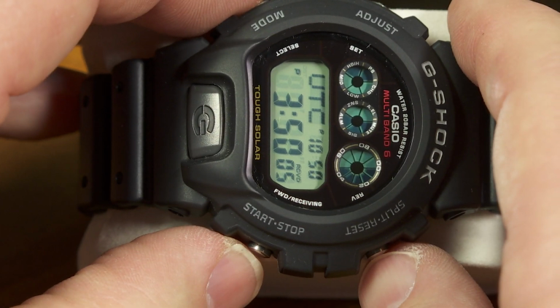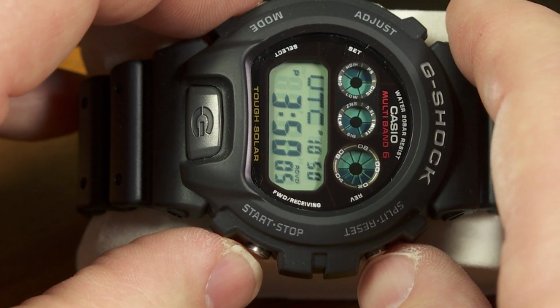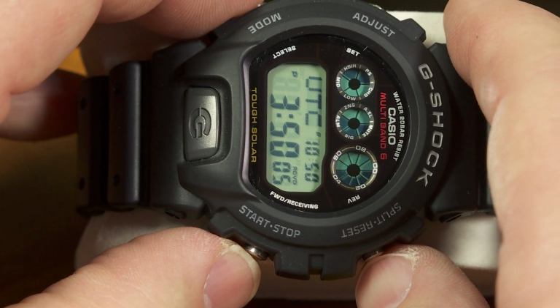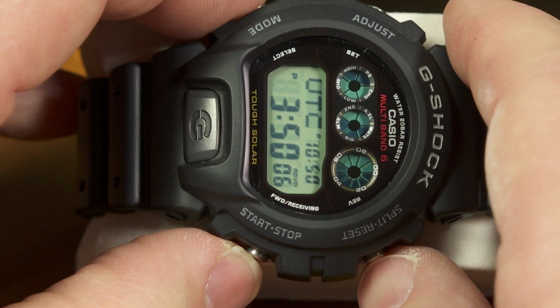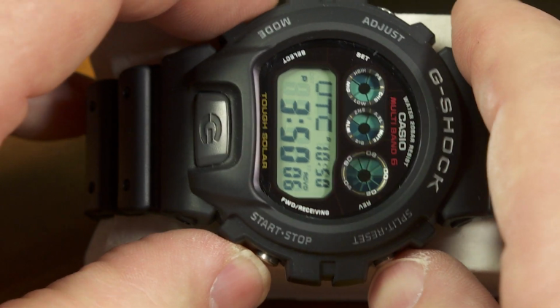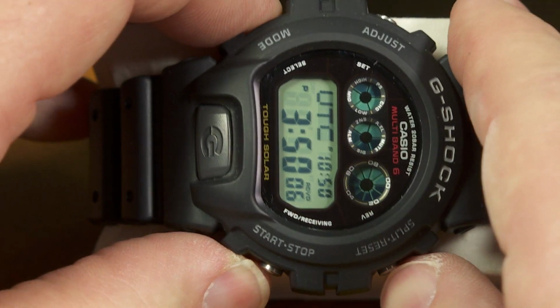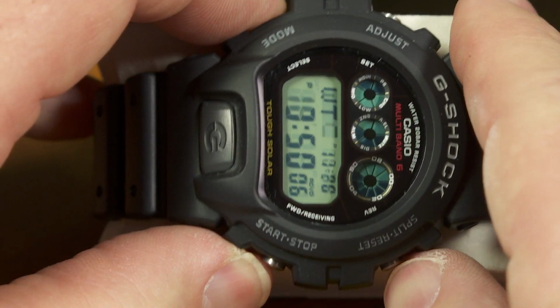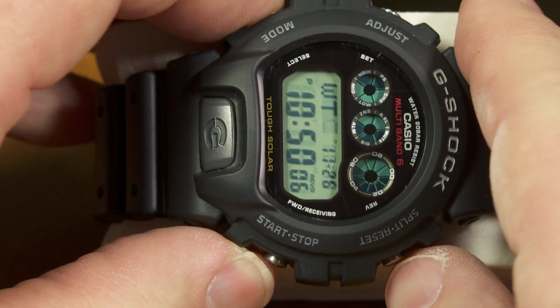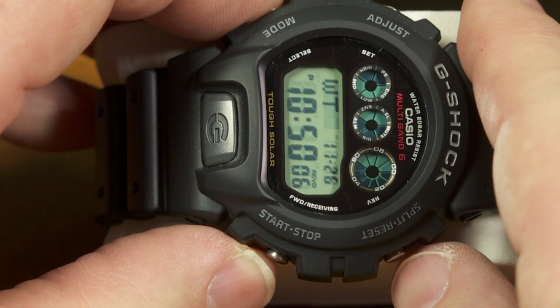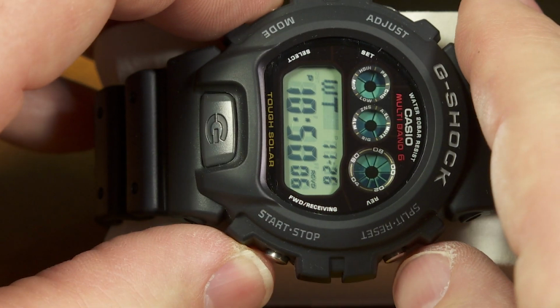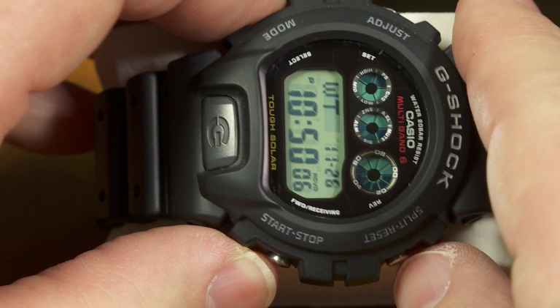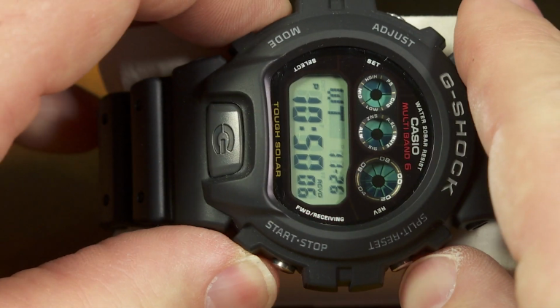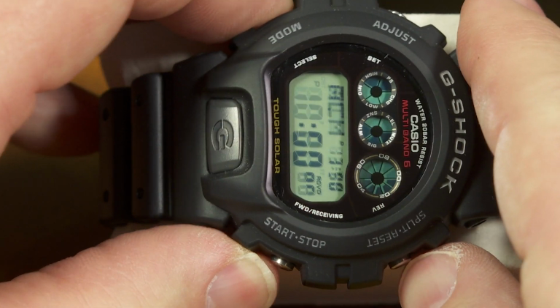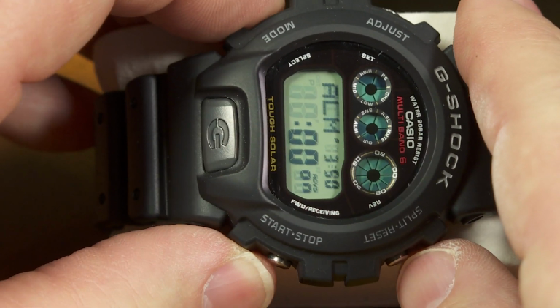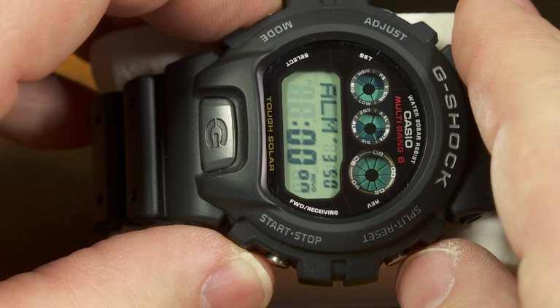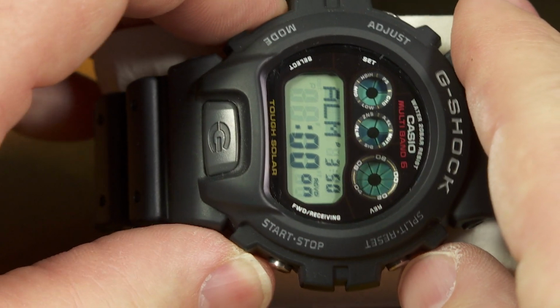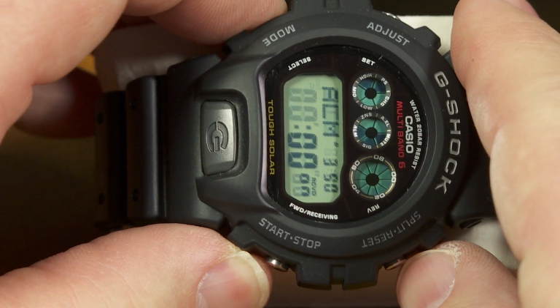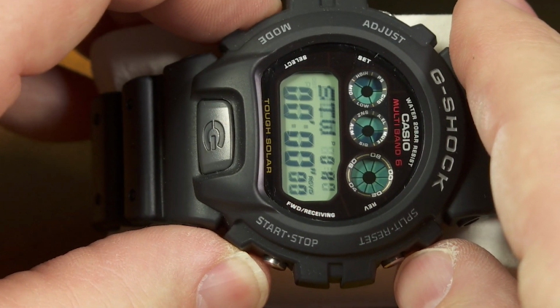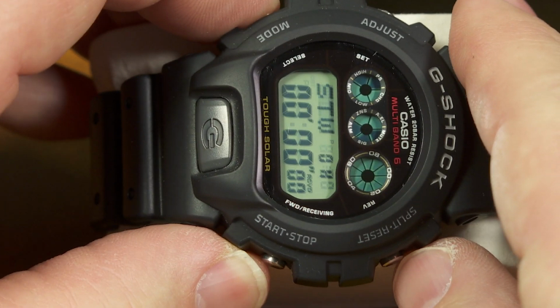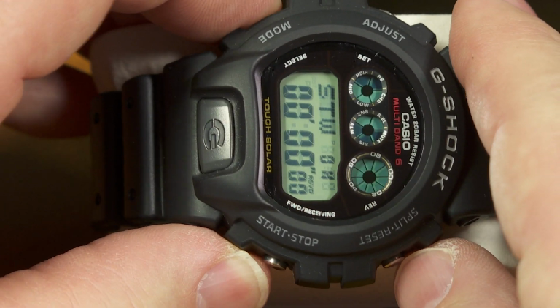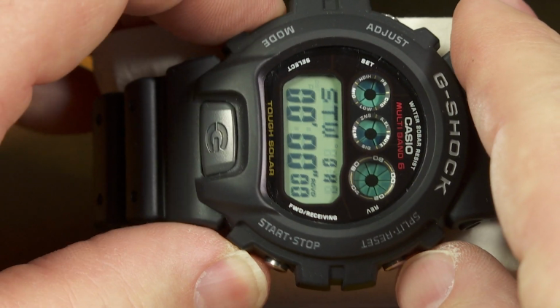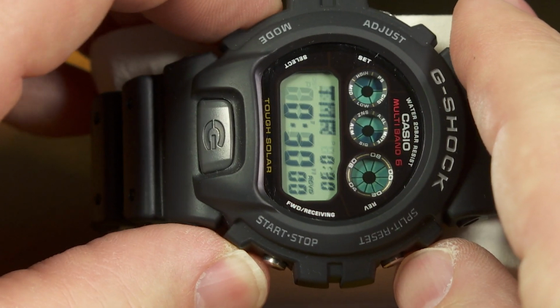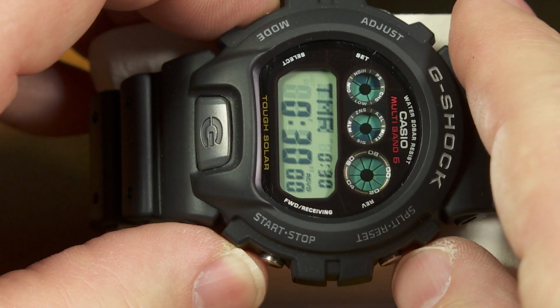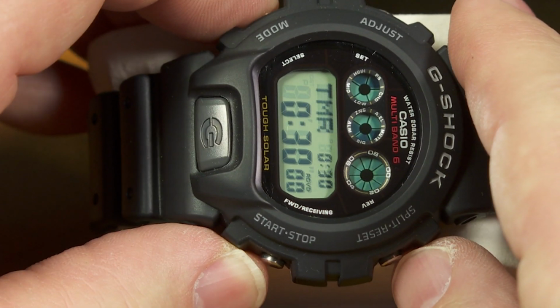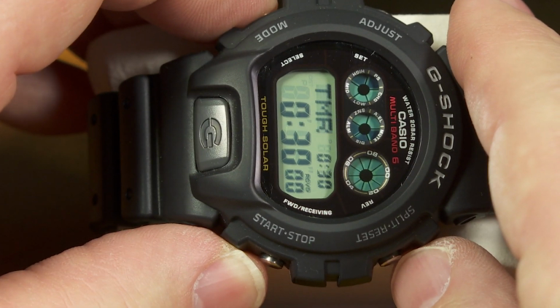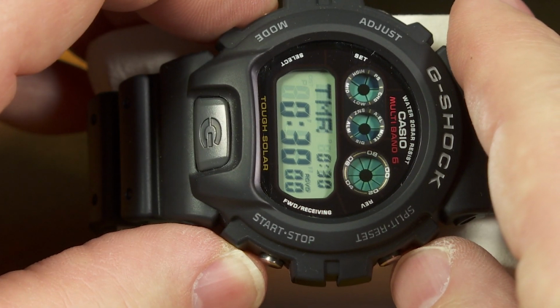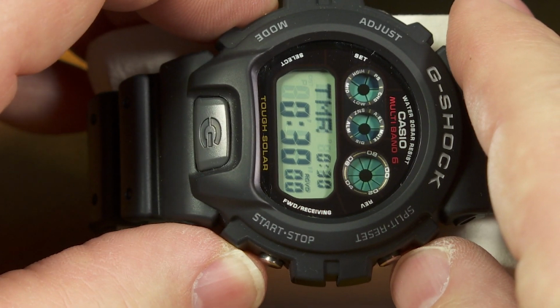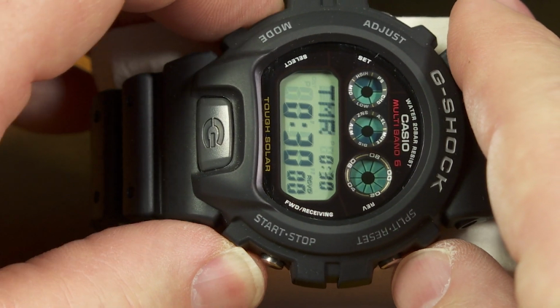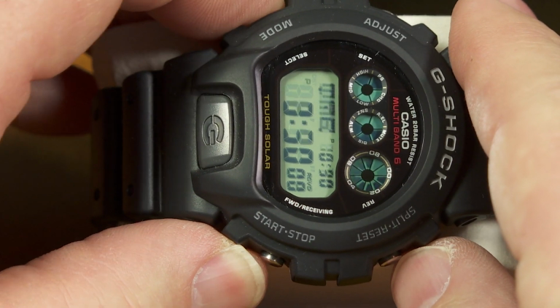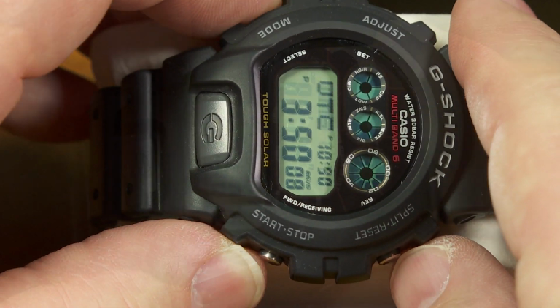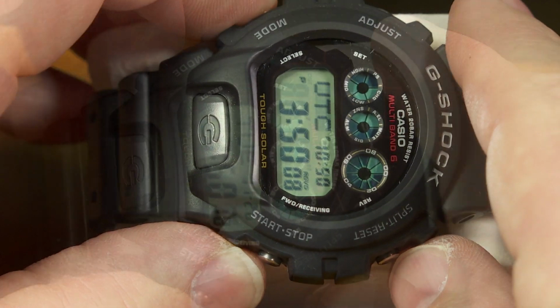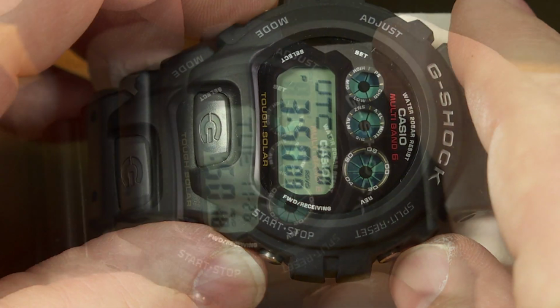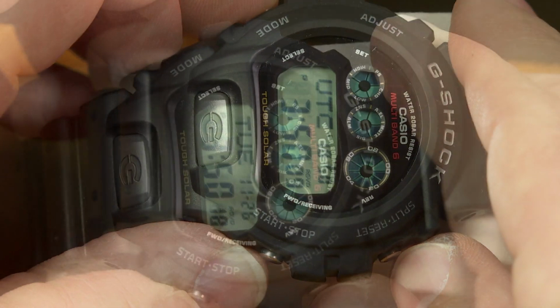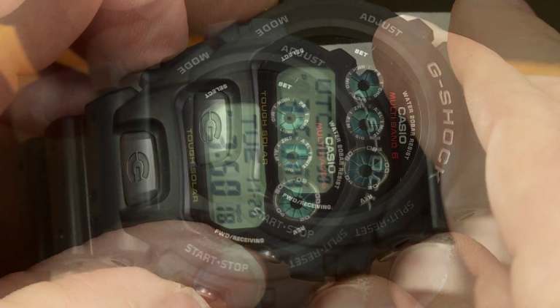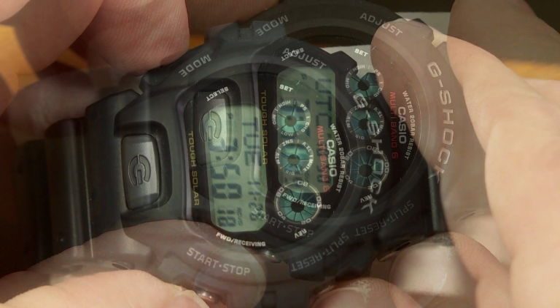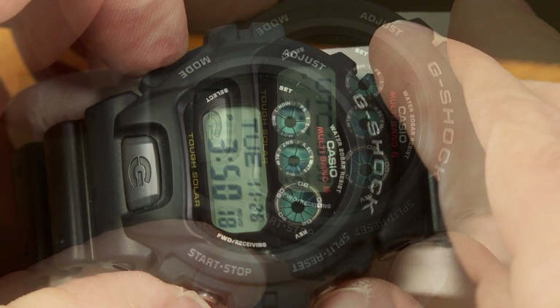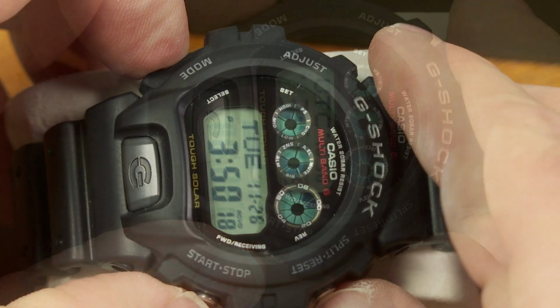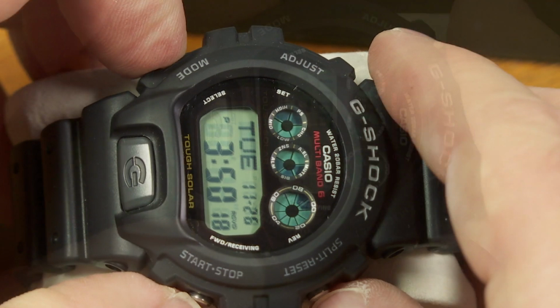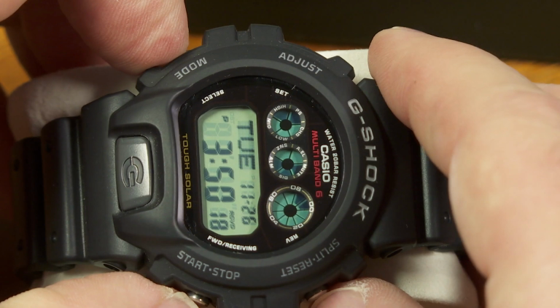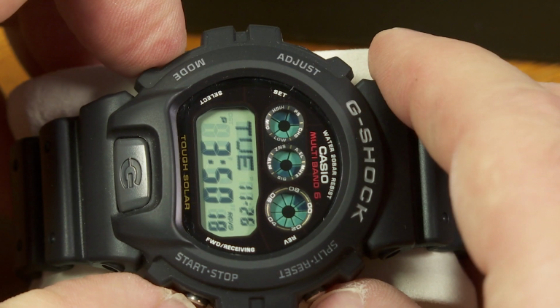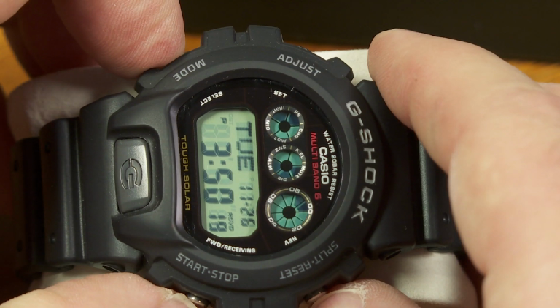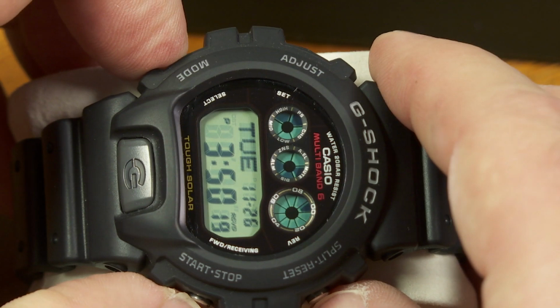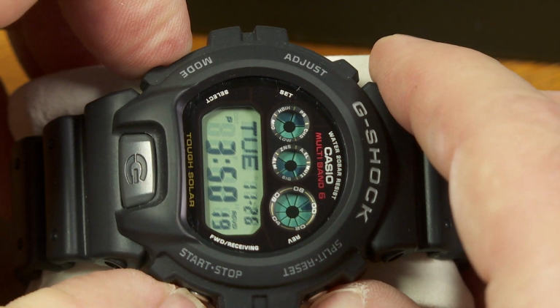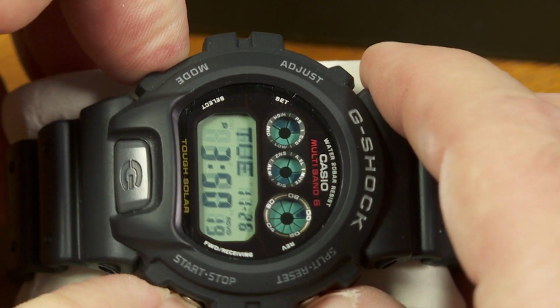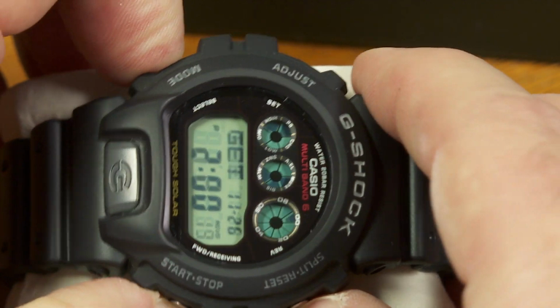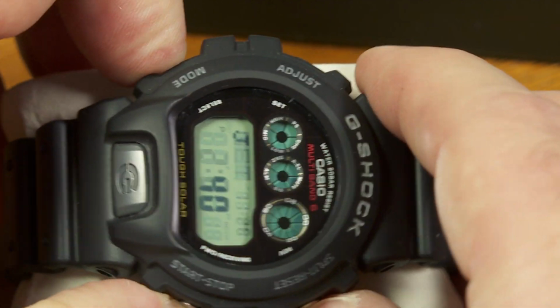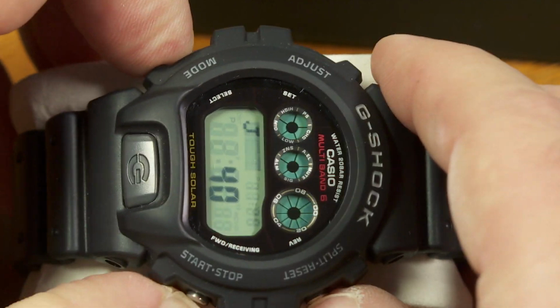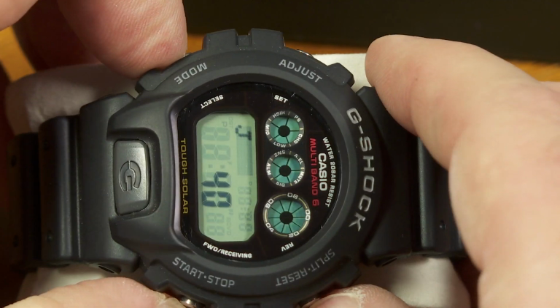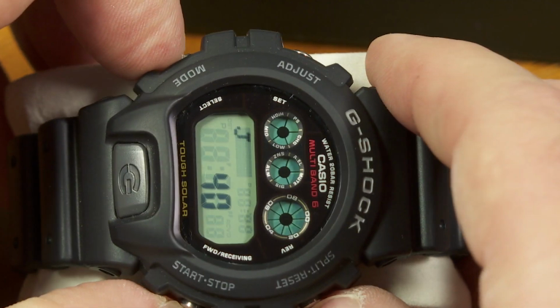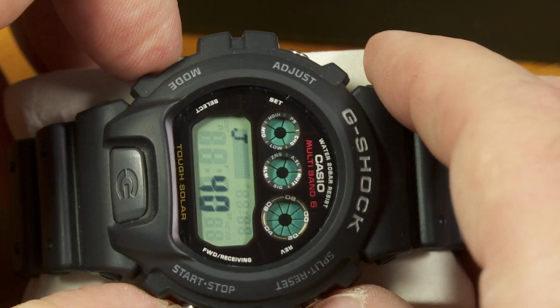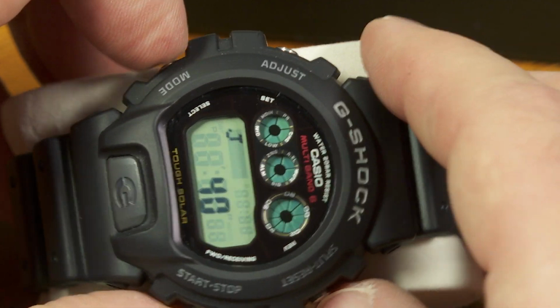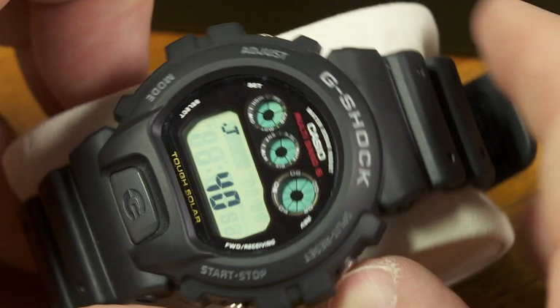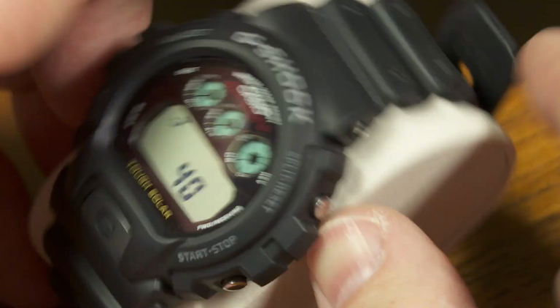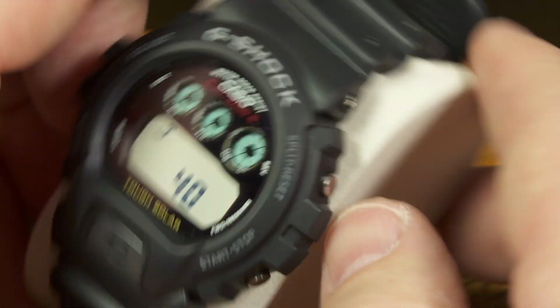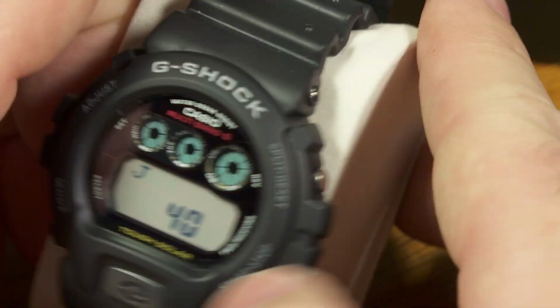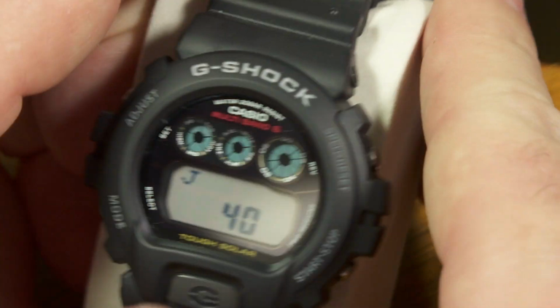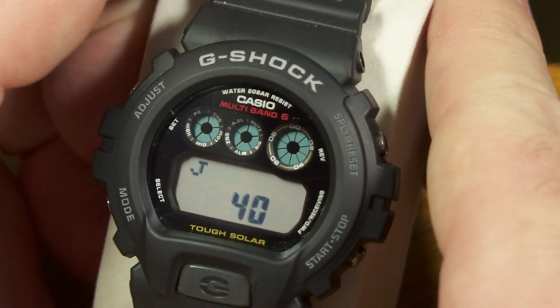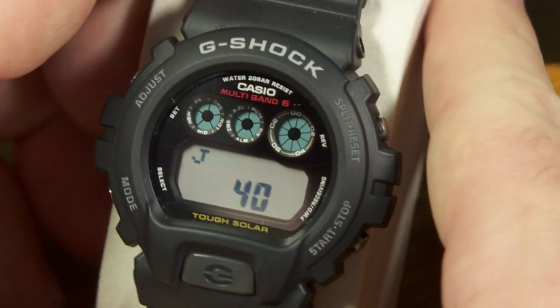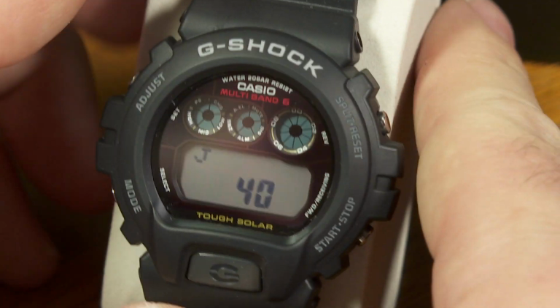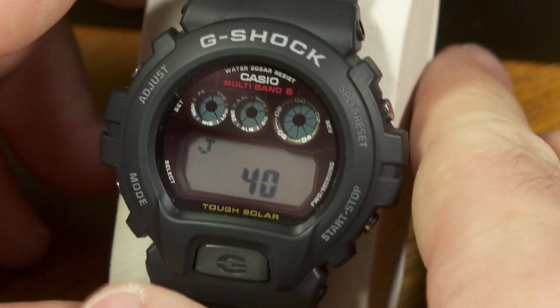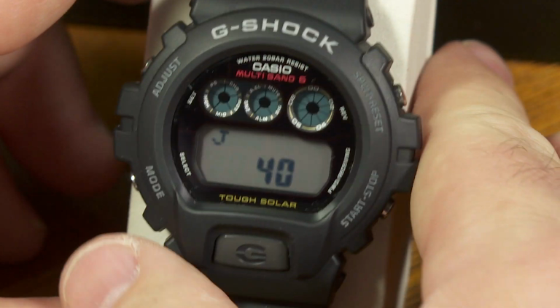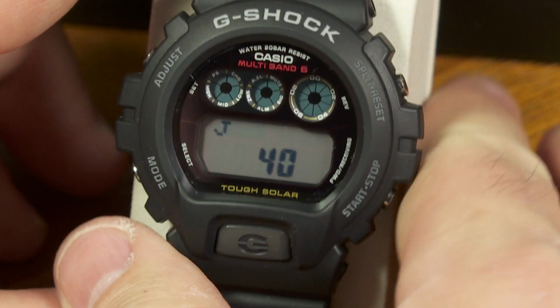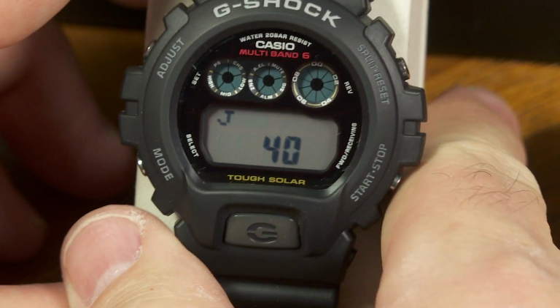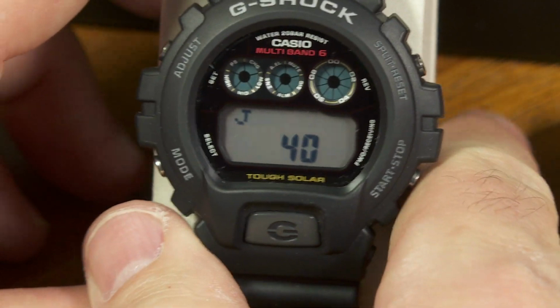I didn't do it right. Let's try that again. Ah, there we go. I finally did it.